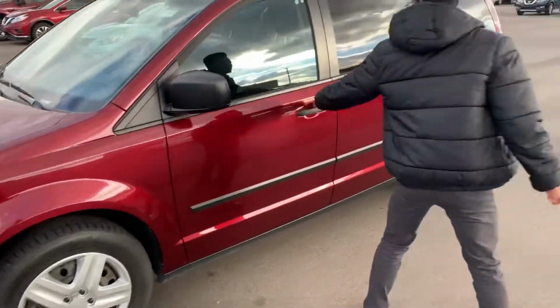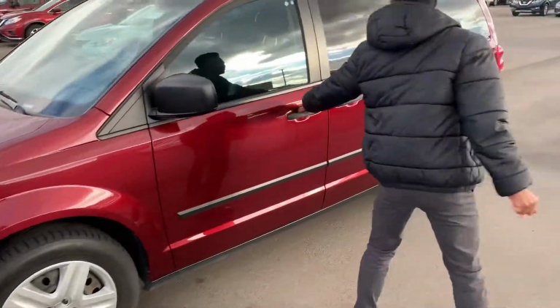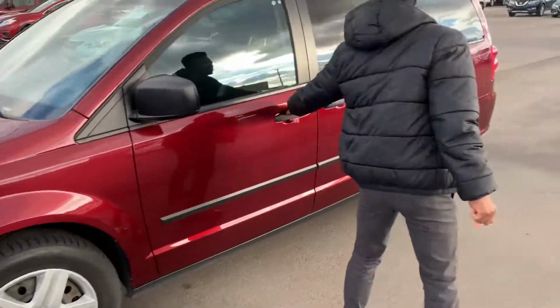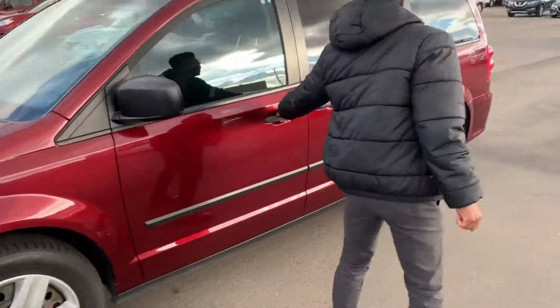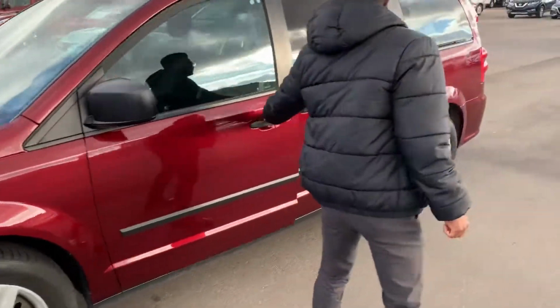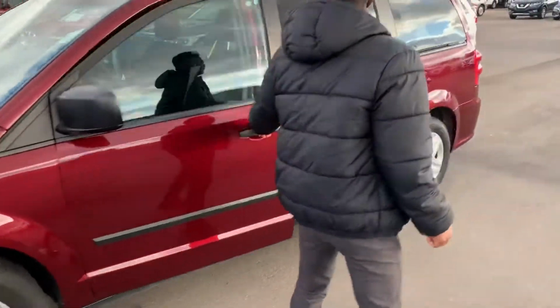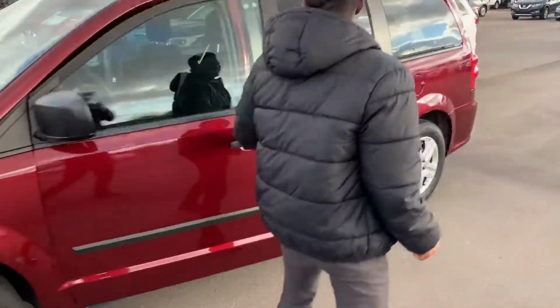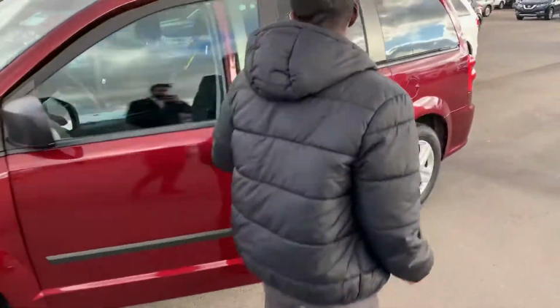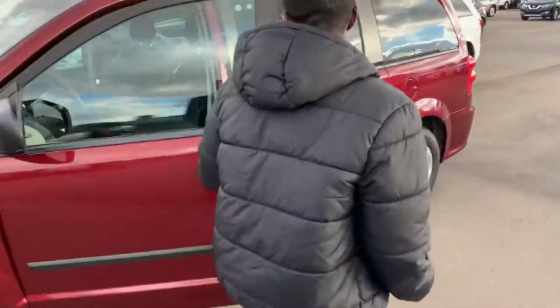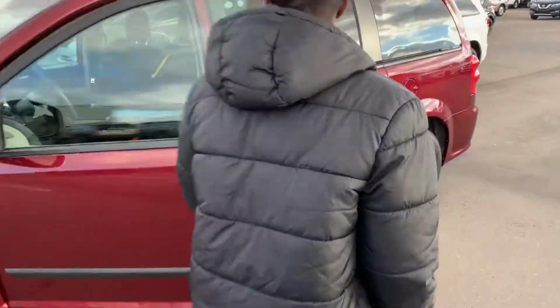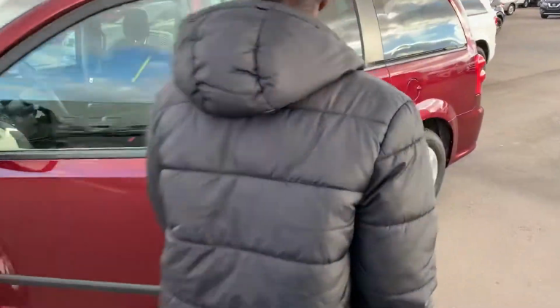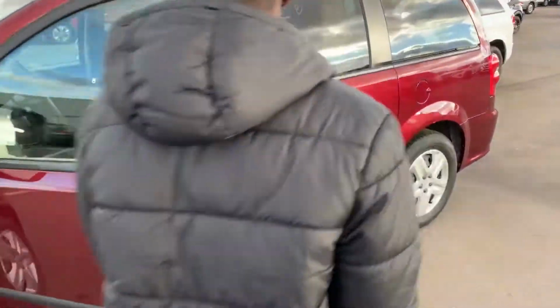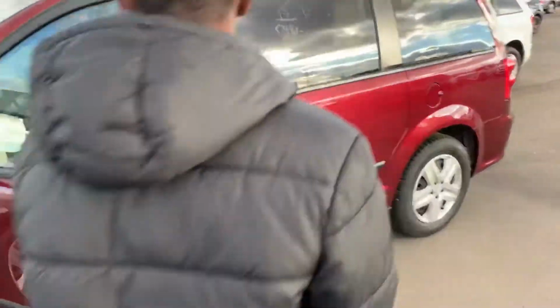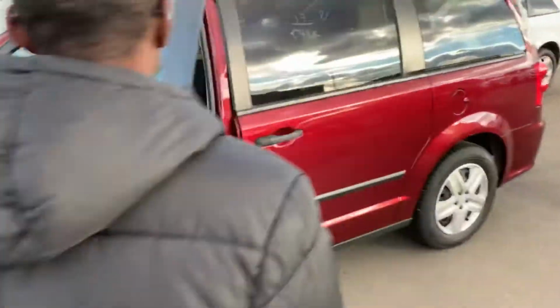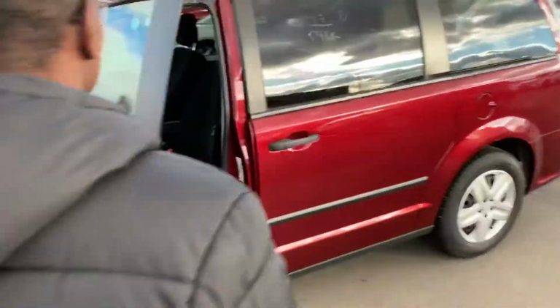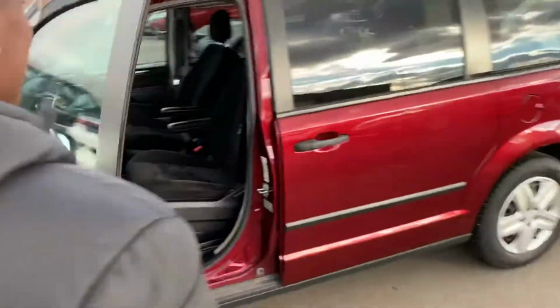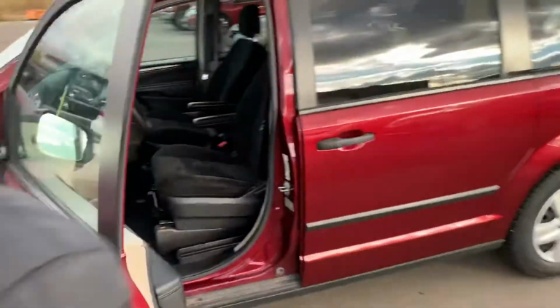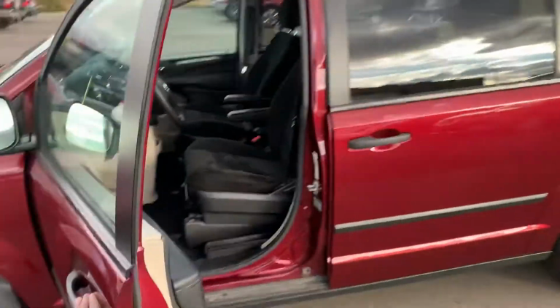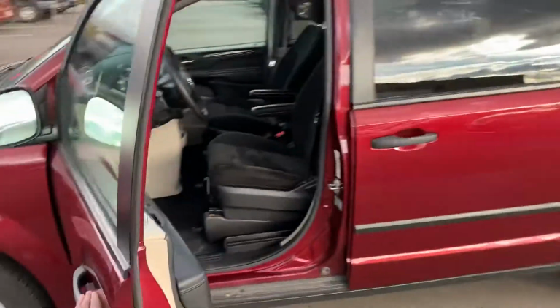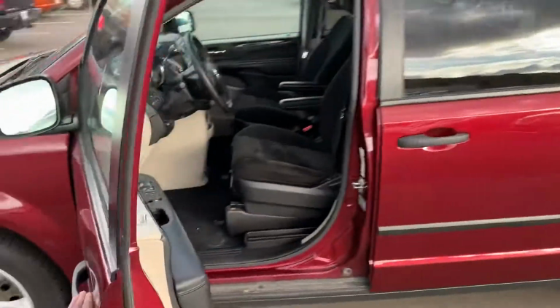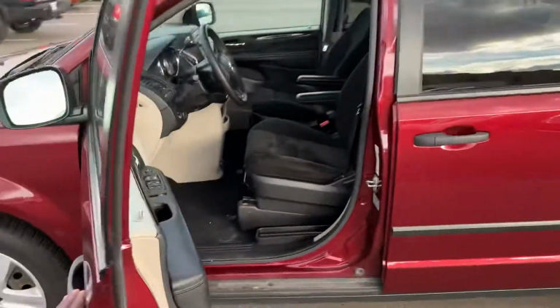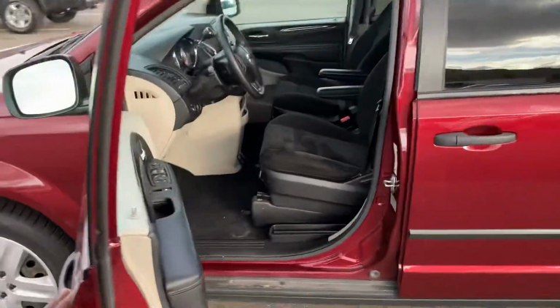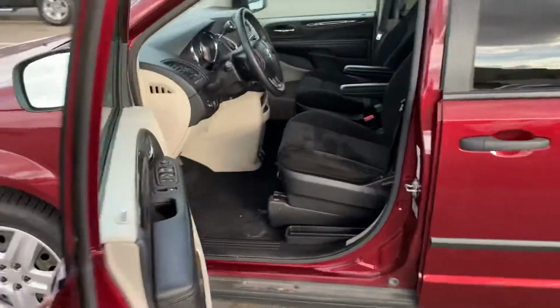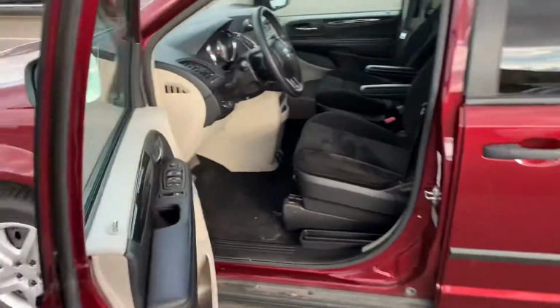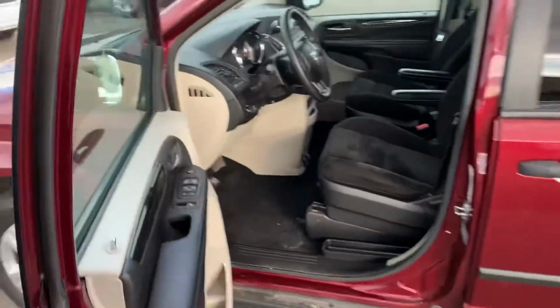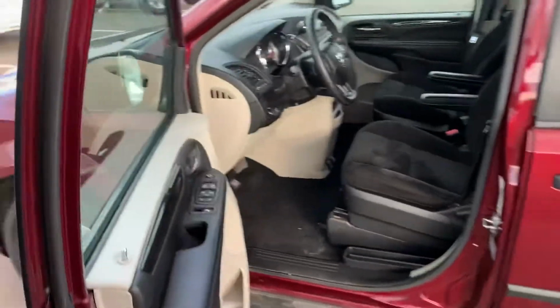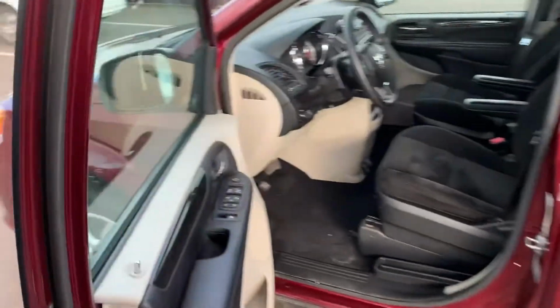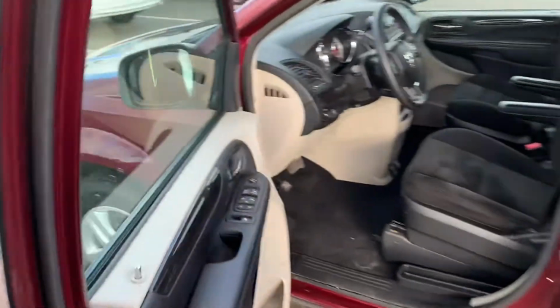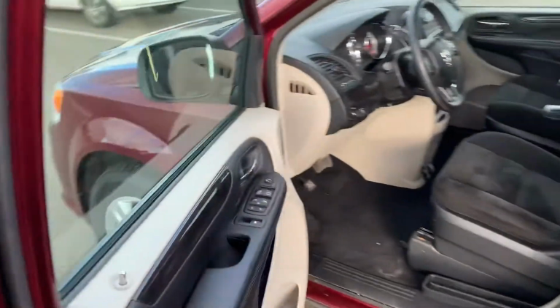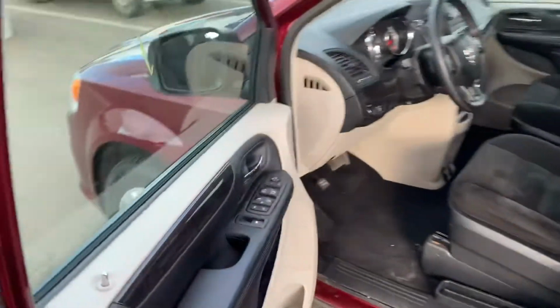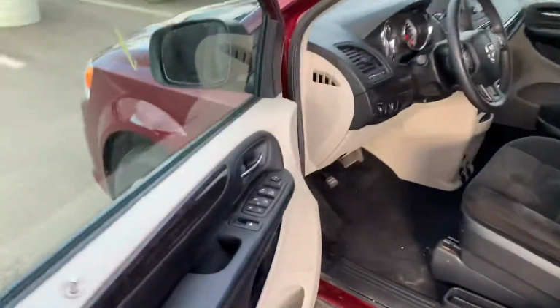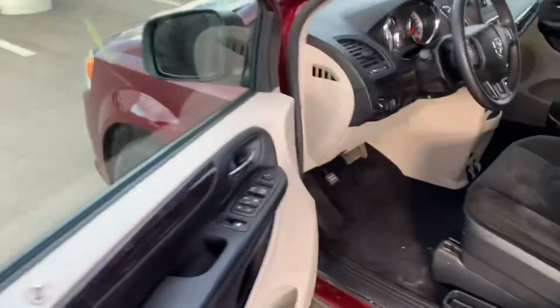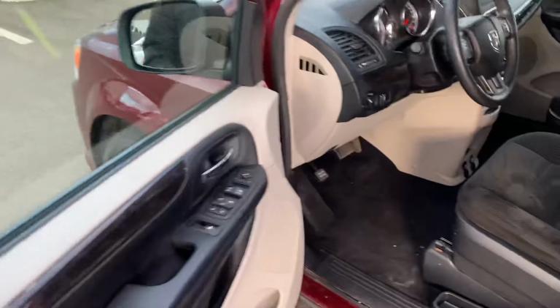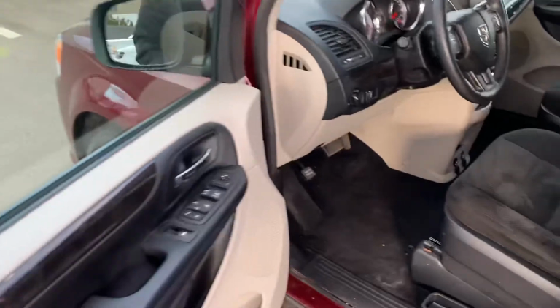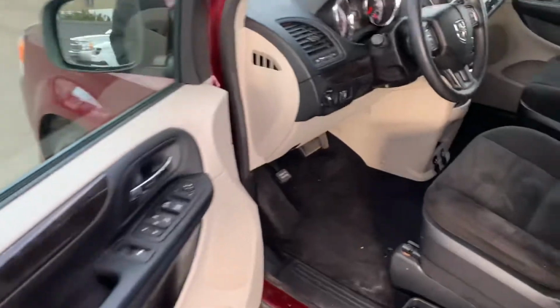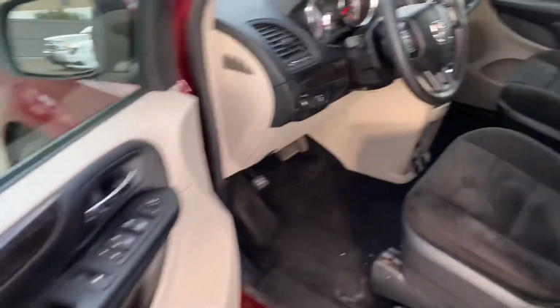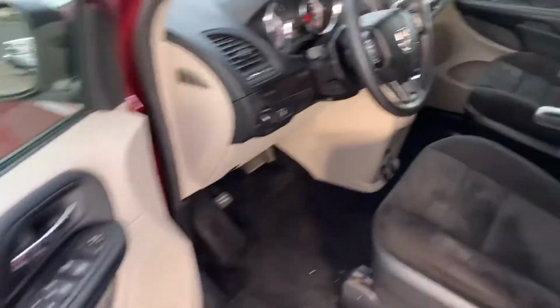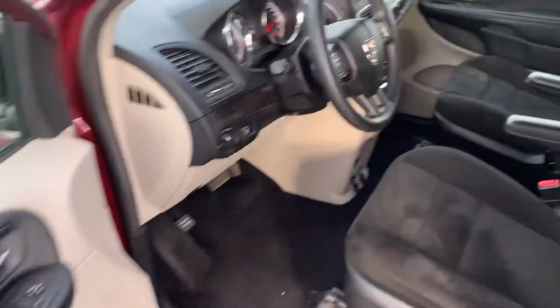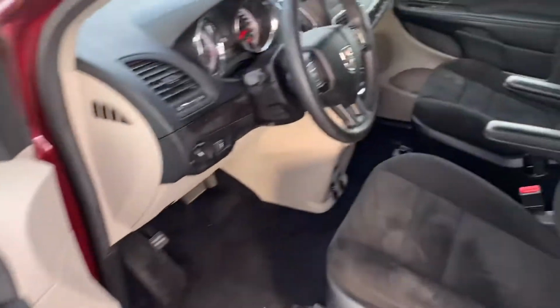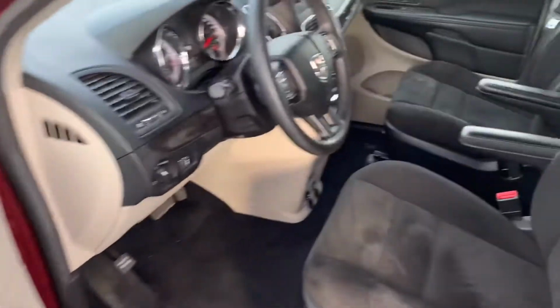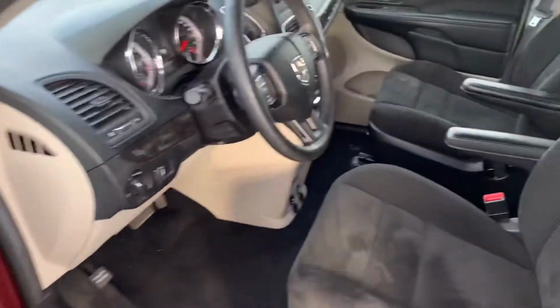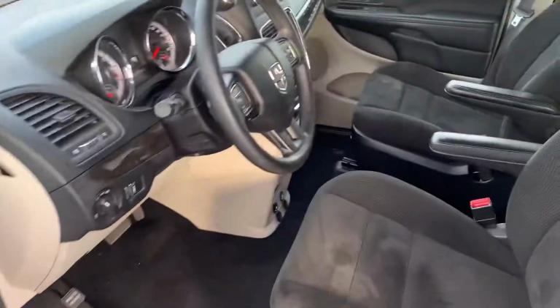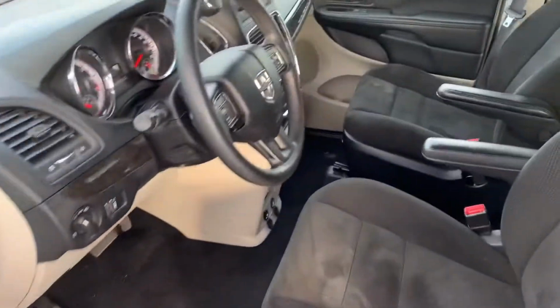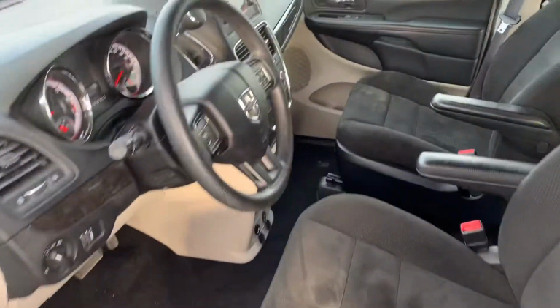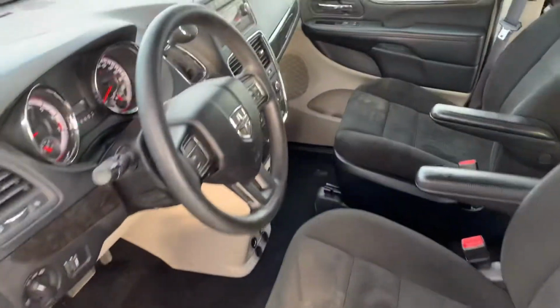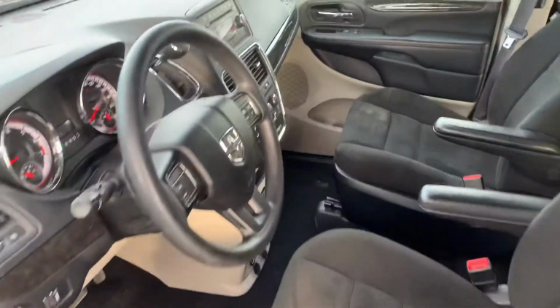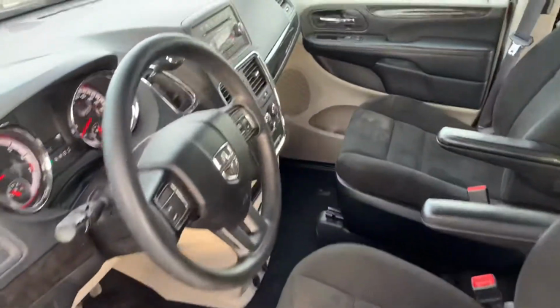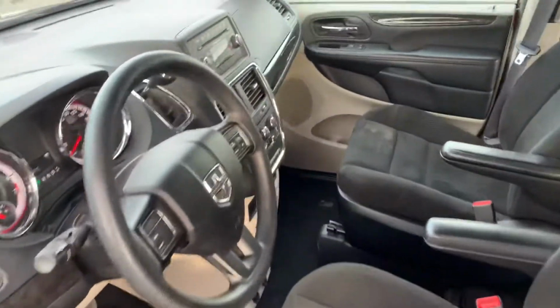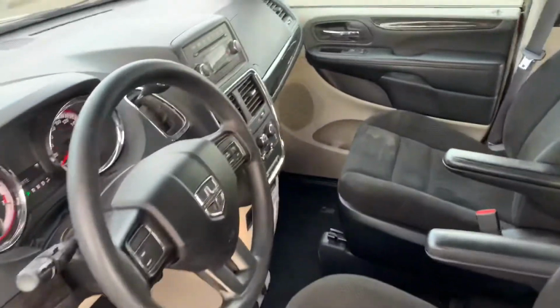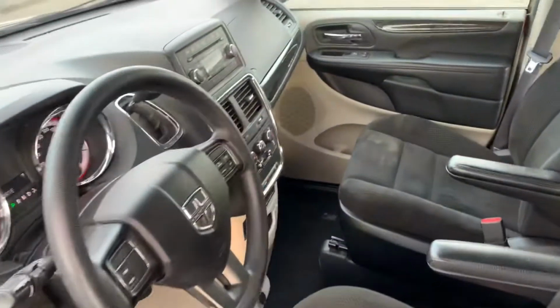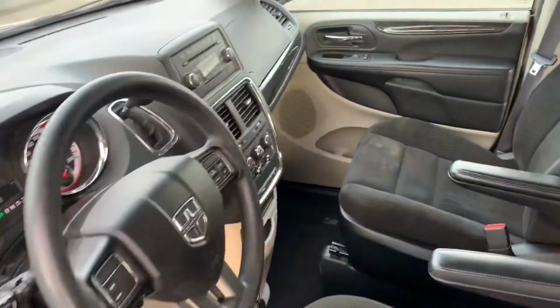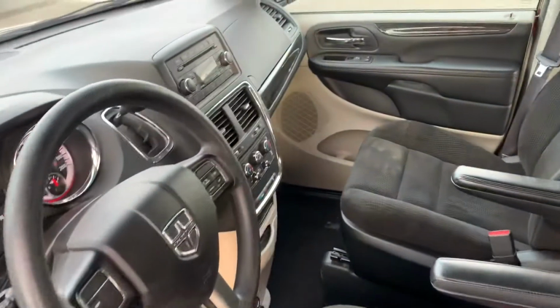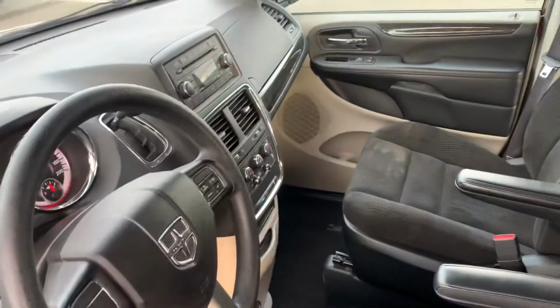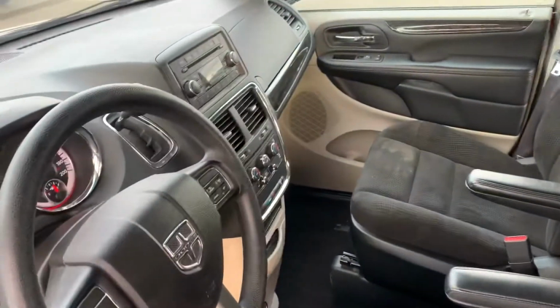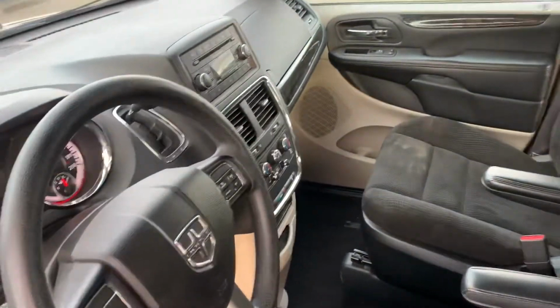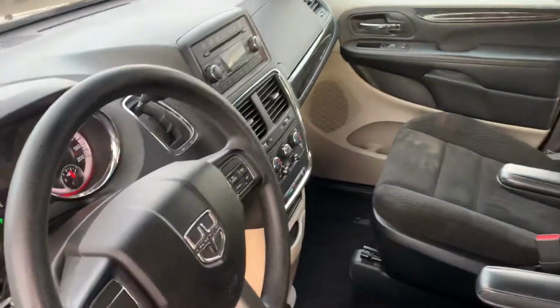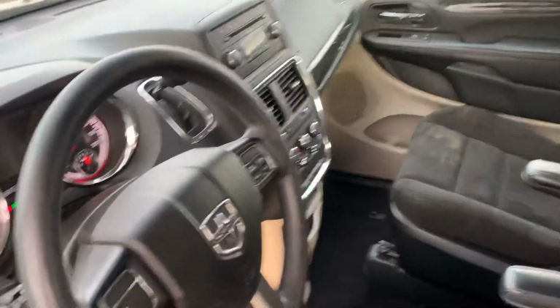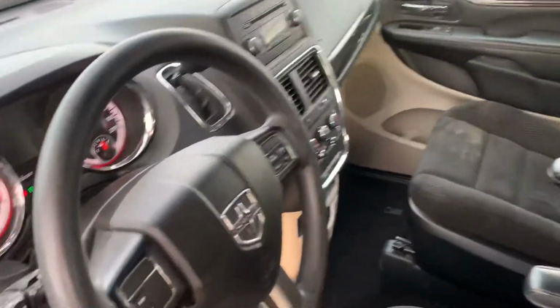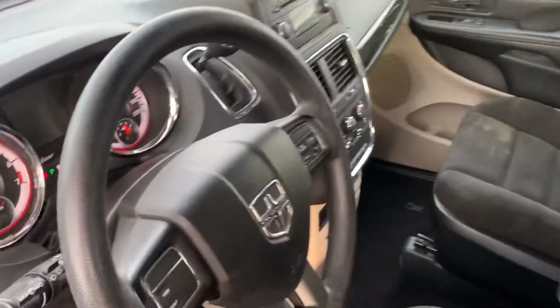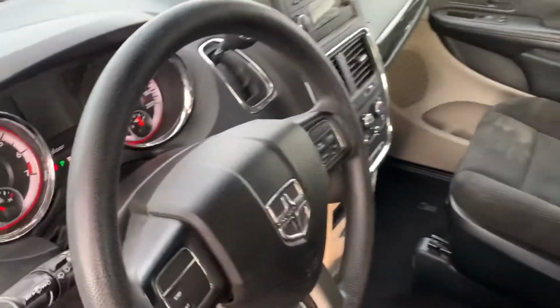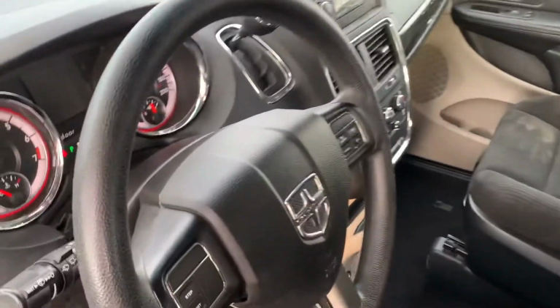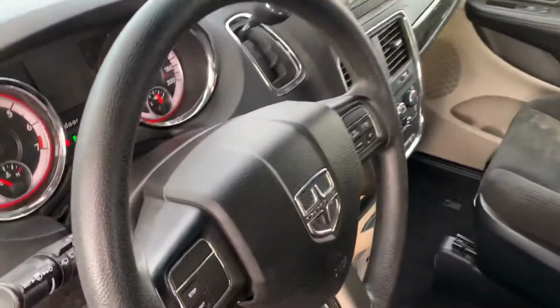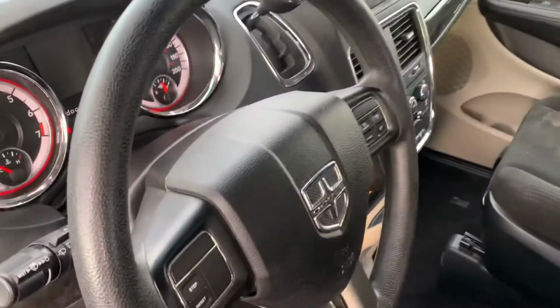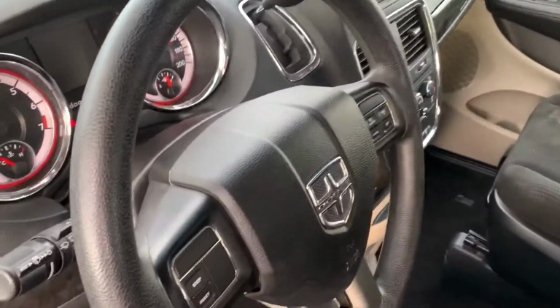Coming around inside, you get those nice comfy seats with tri-zone climate control, cruise control, and so much more.